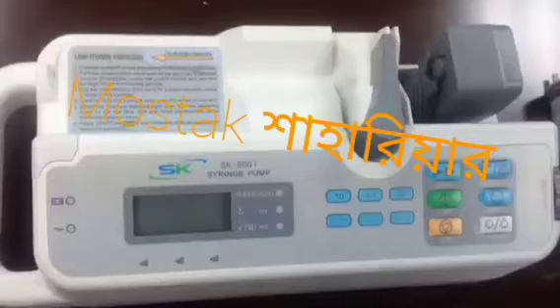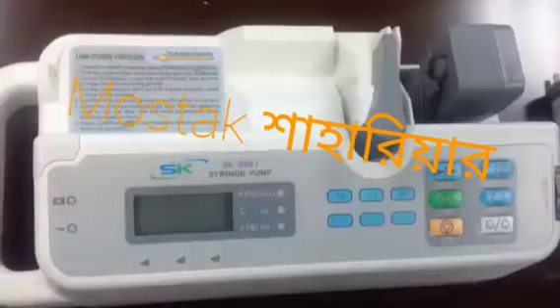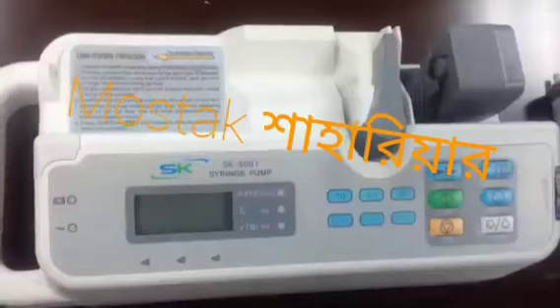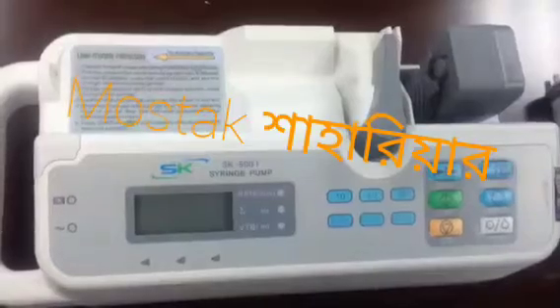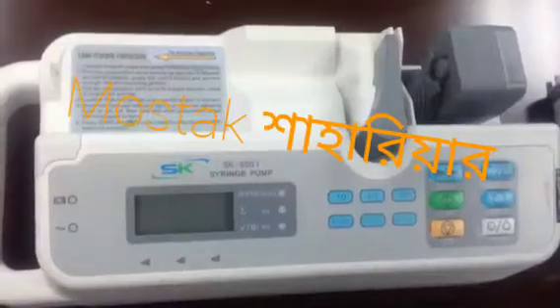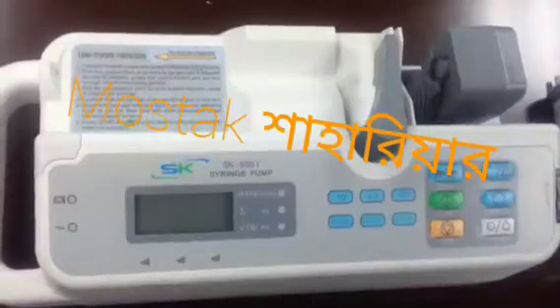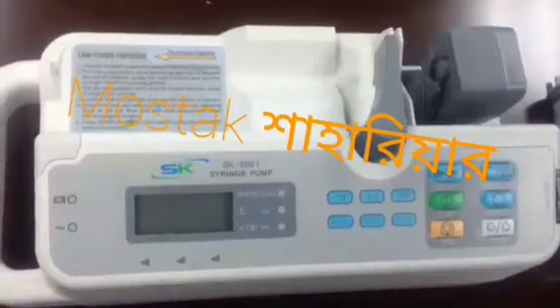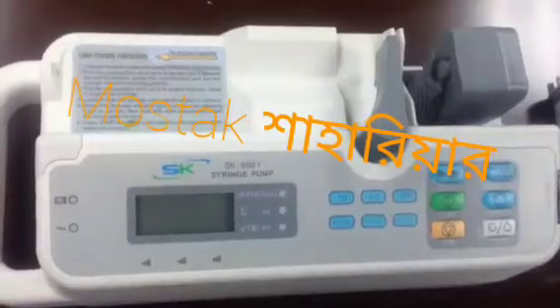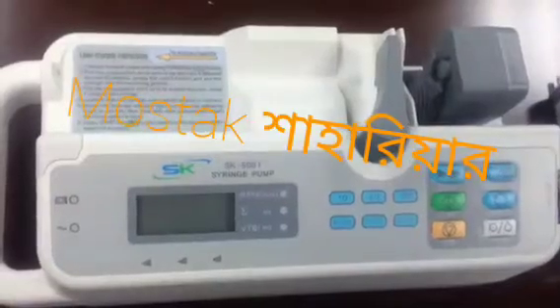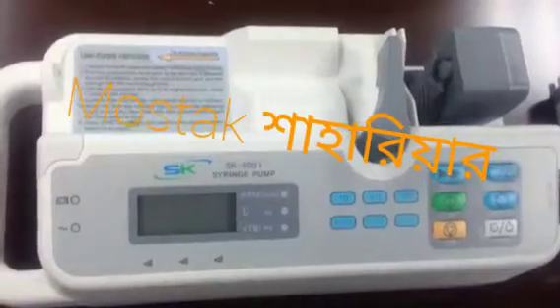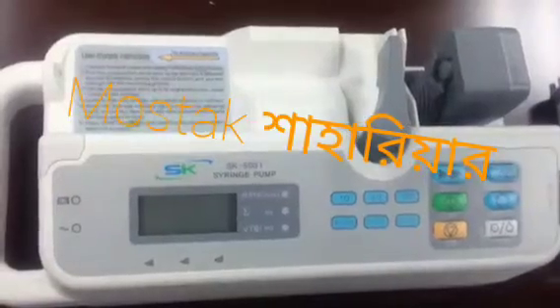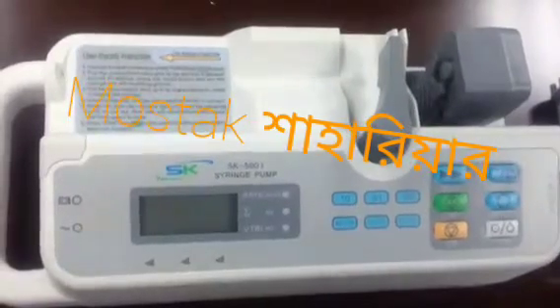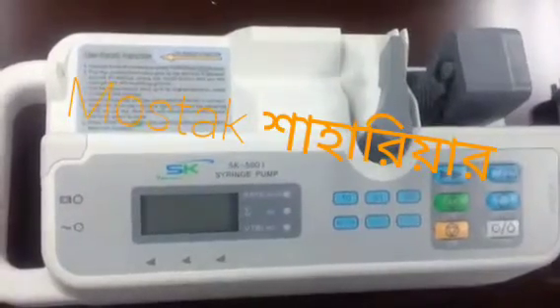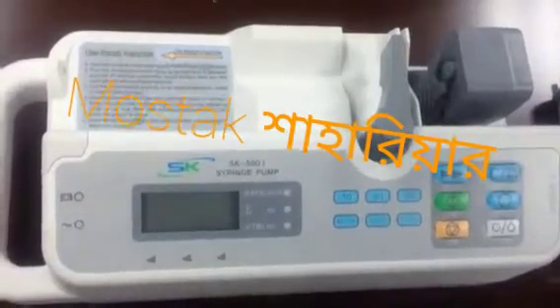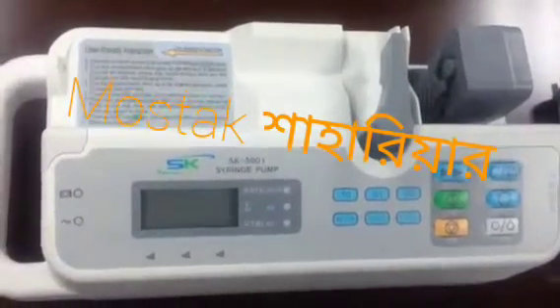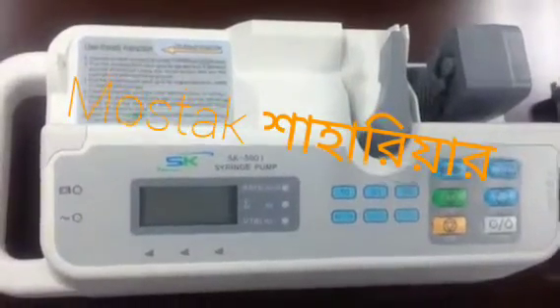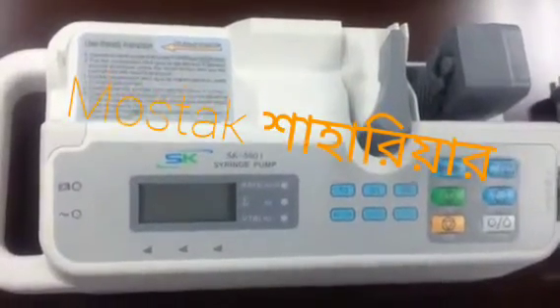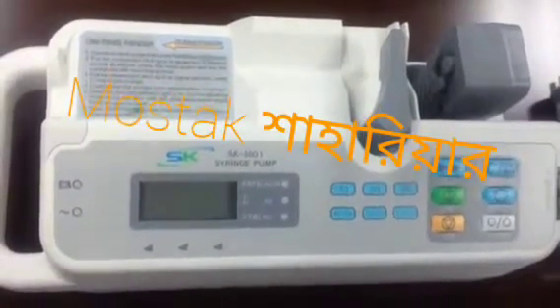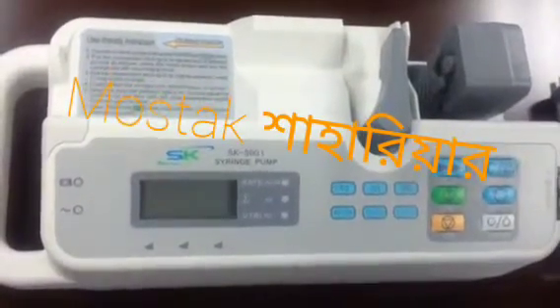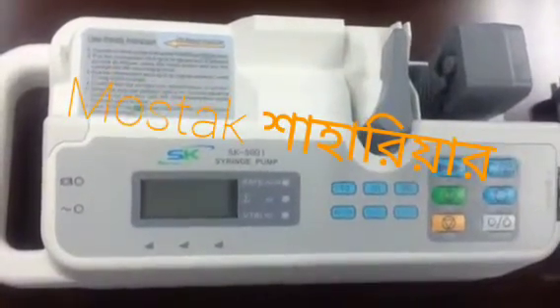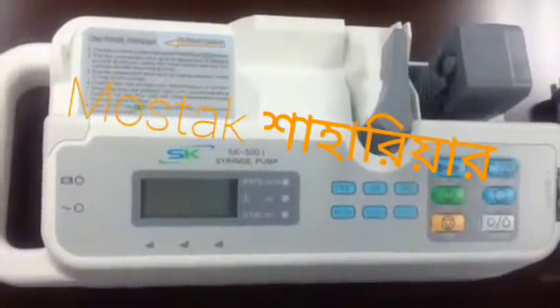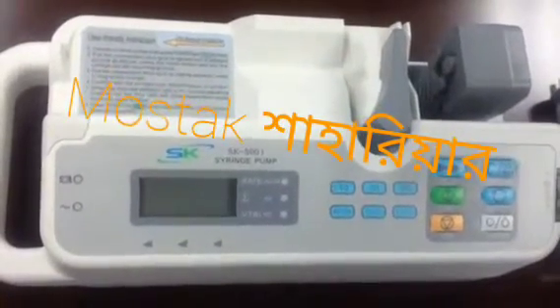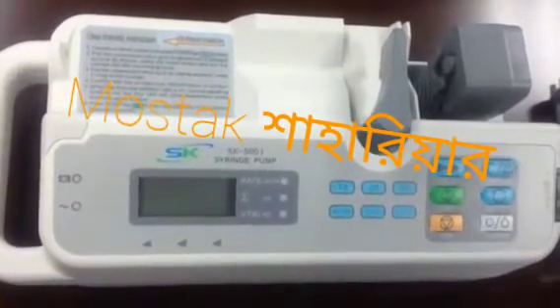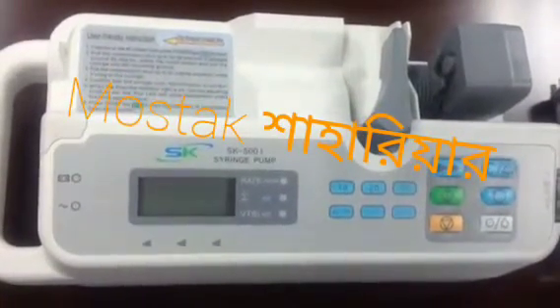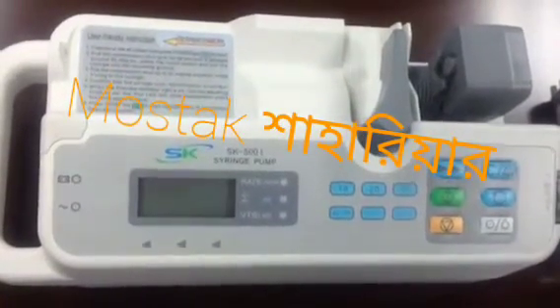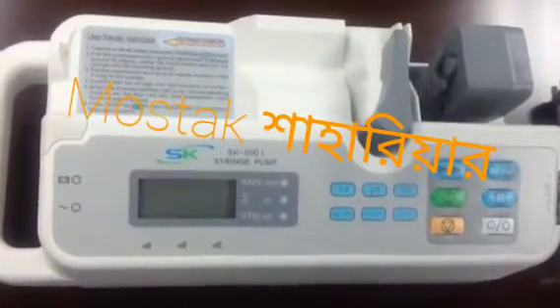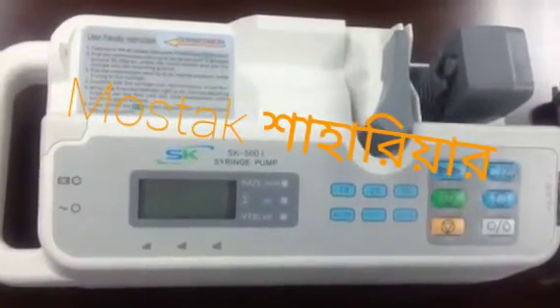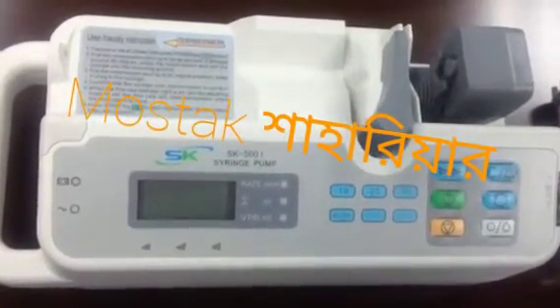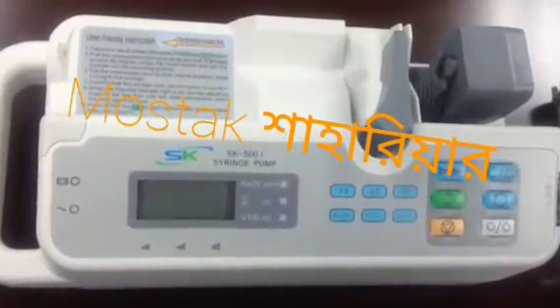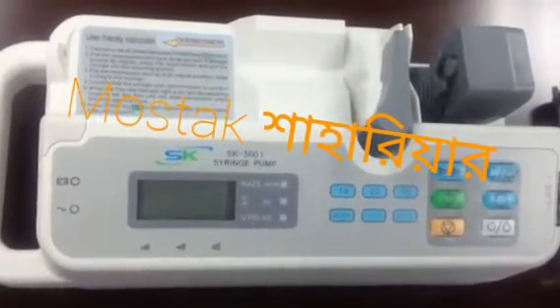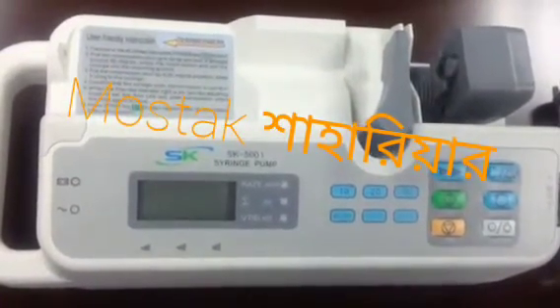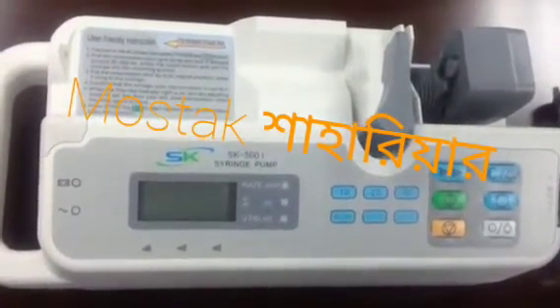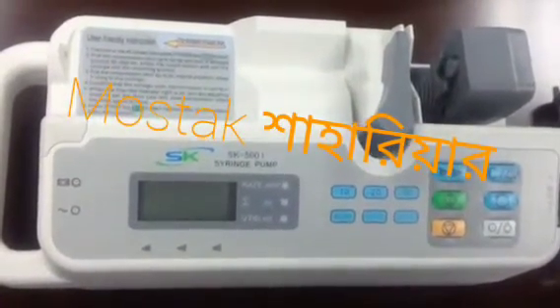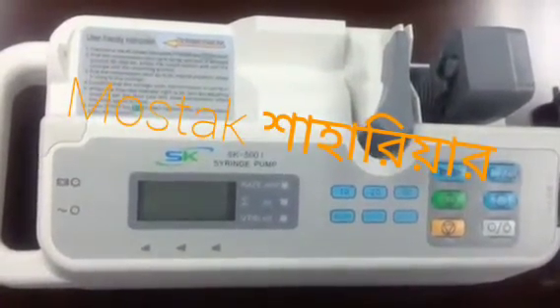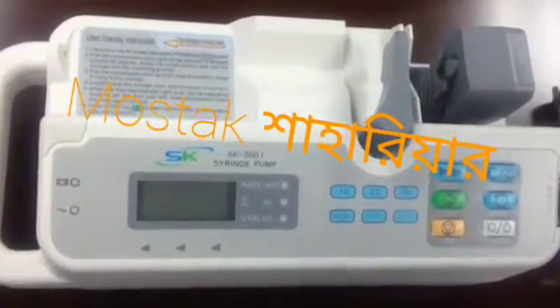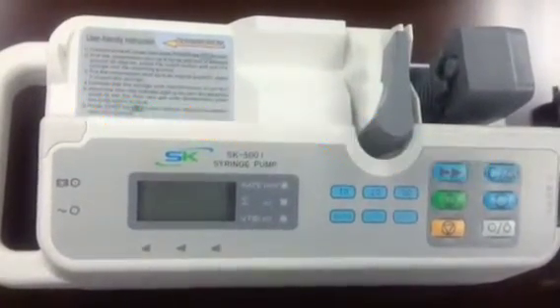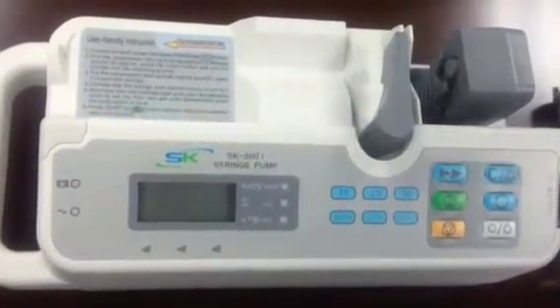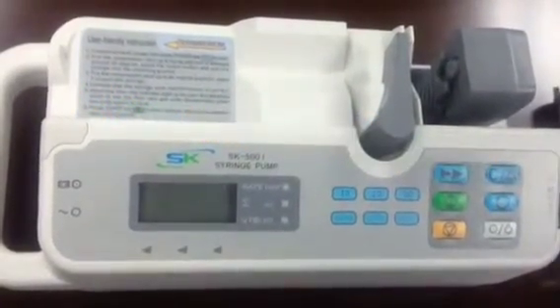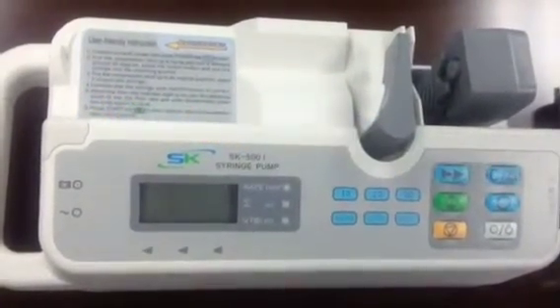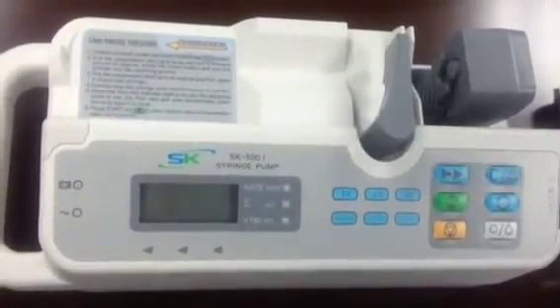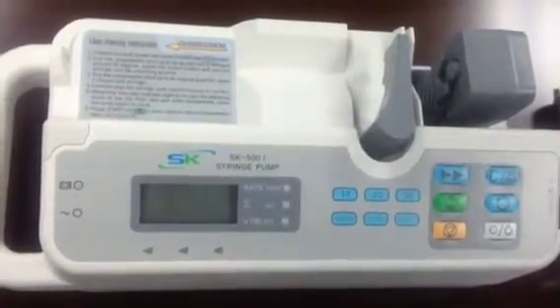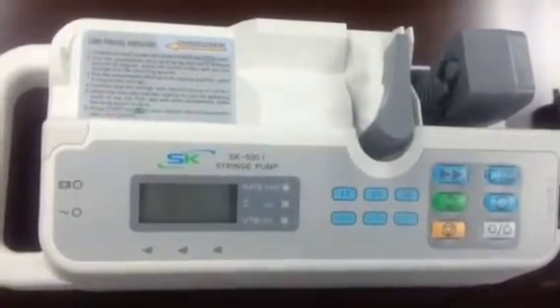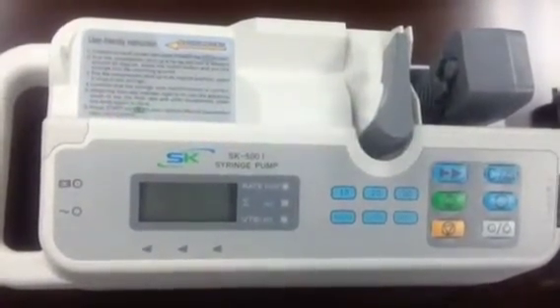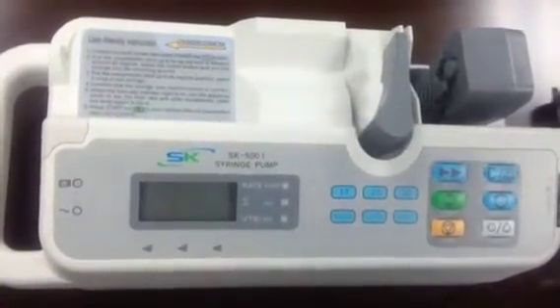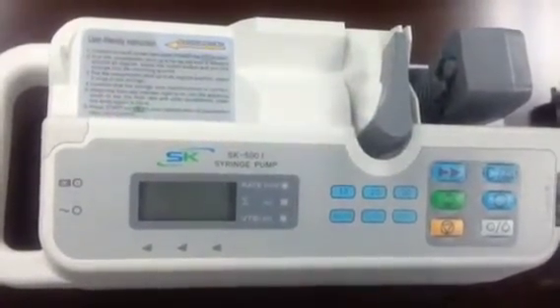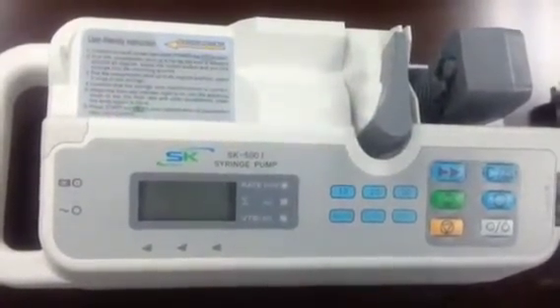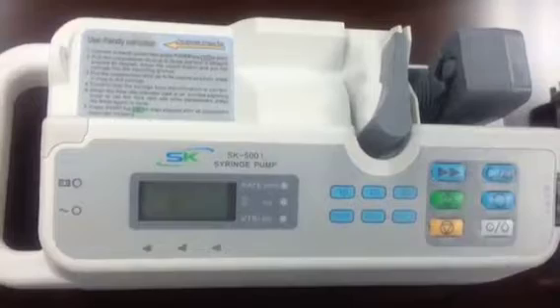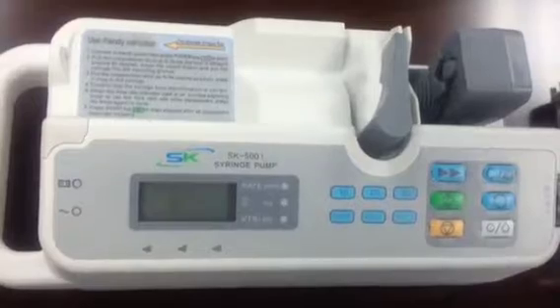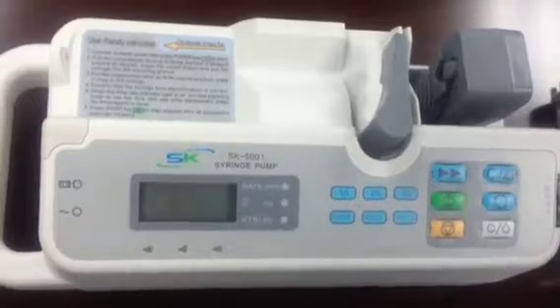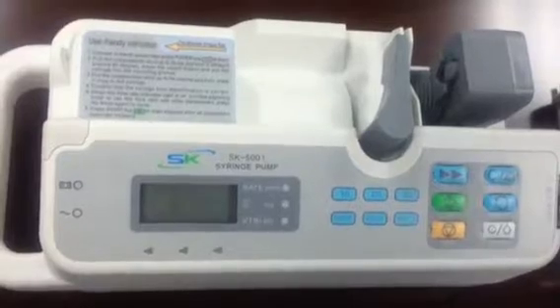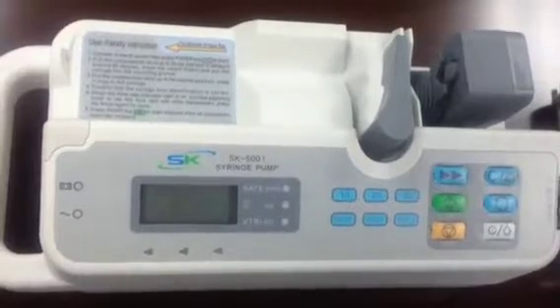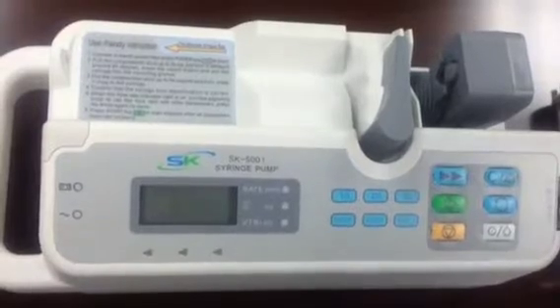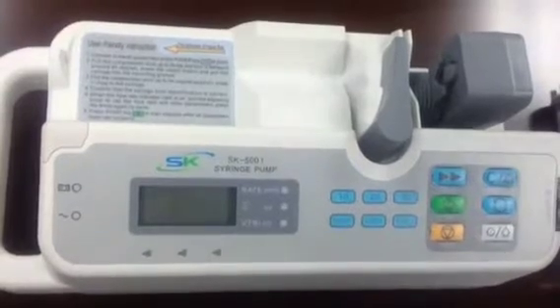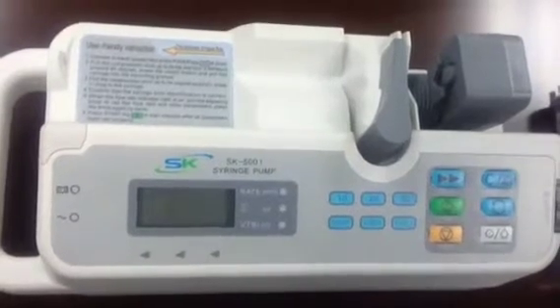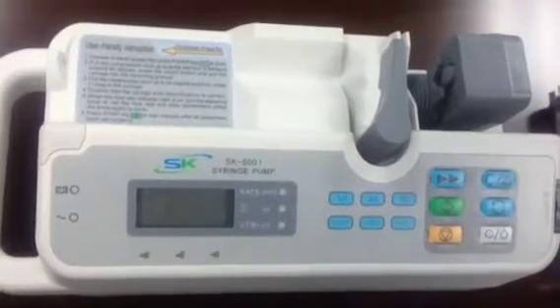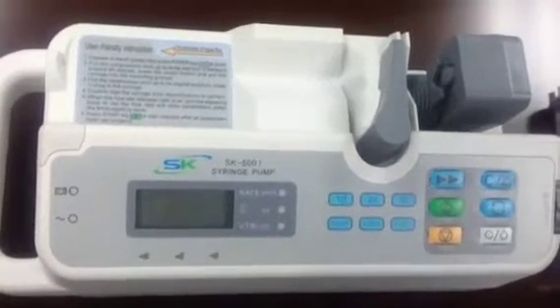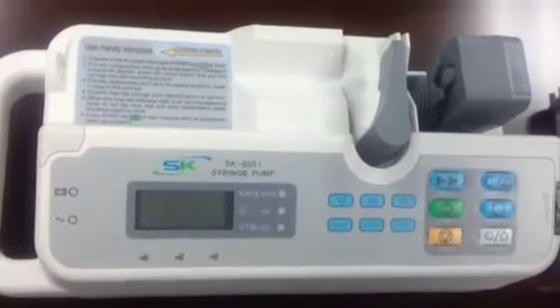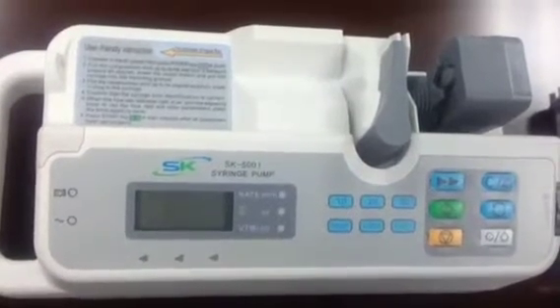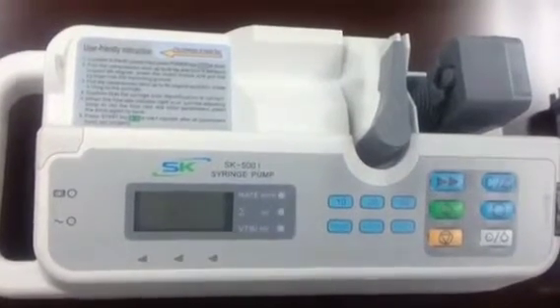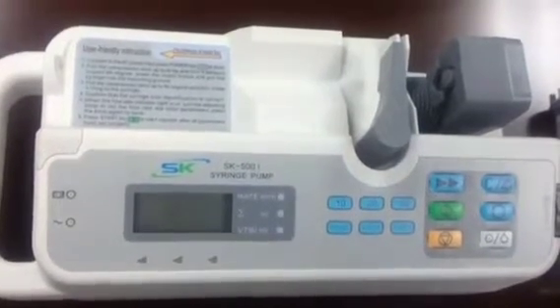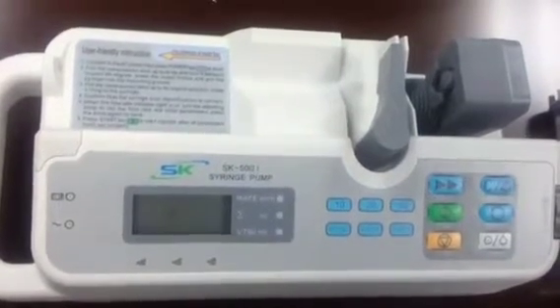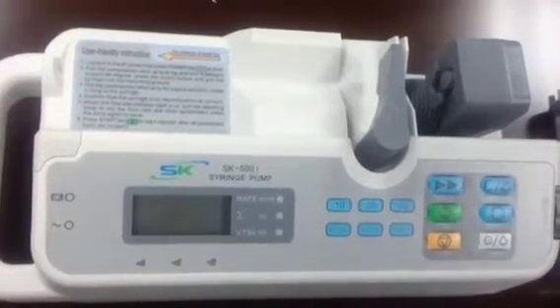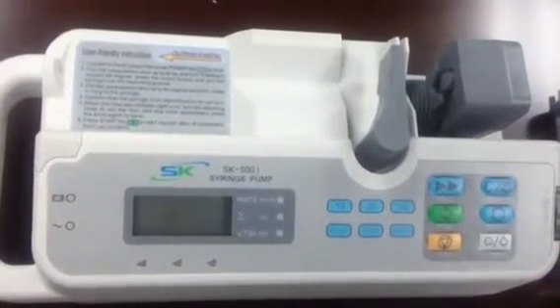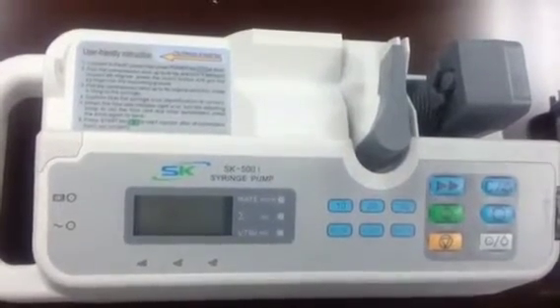Hello friends. This video will show you how to do the calibration for the SK501 syringe pump.